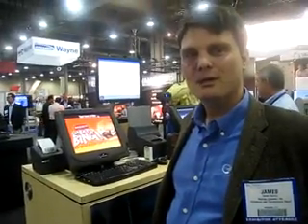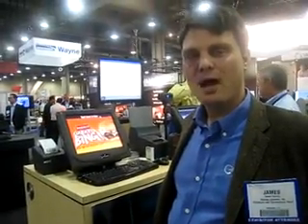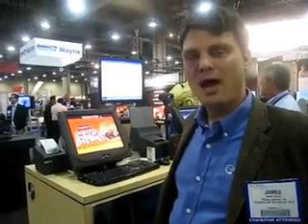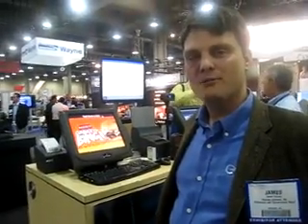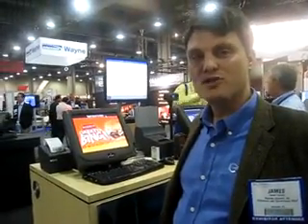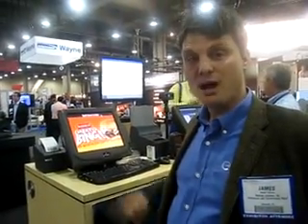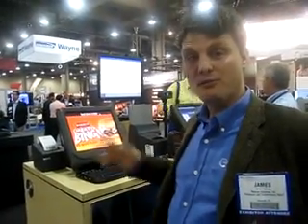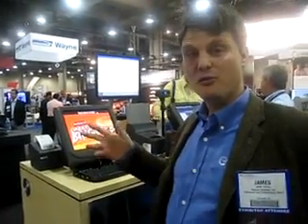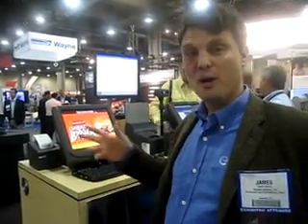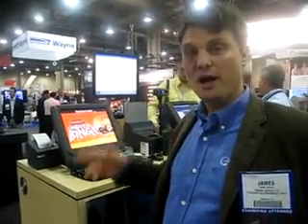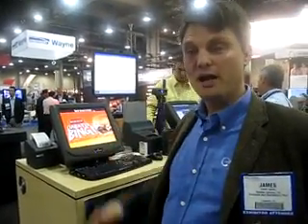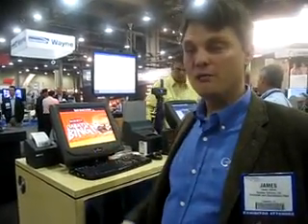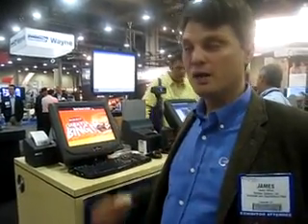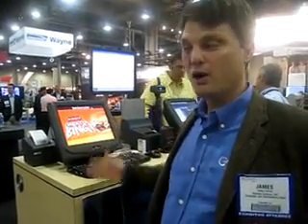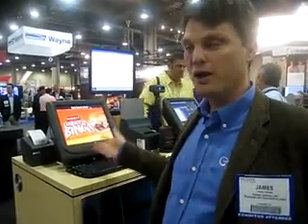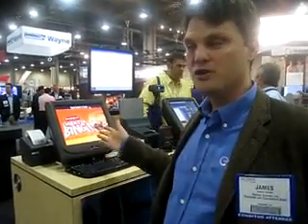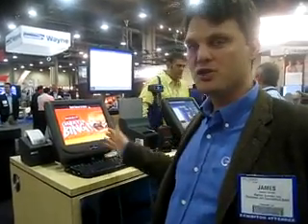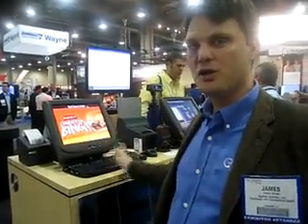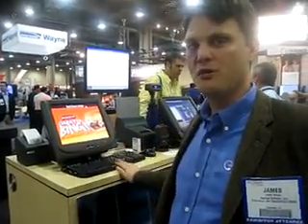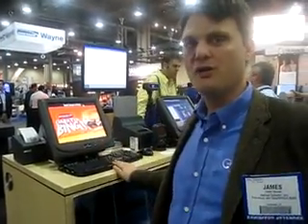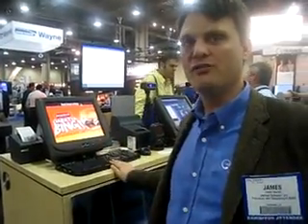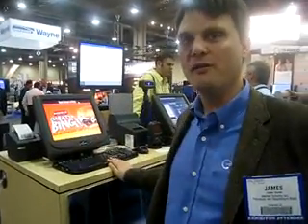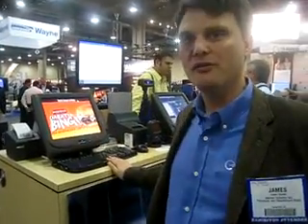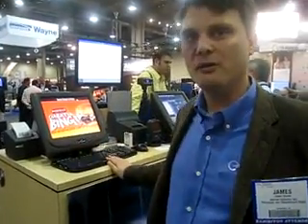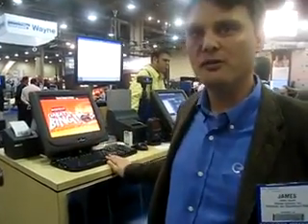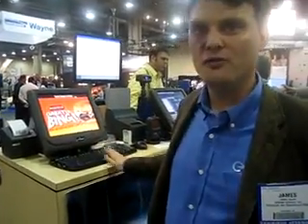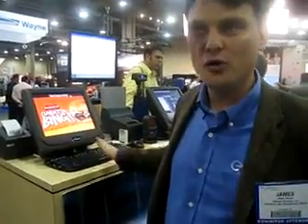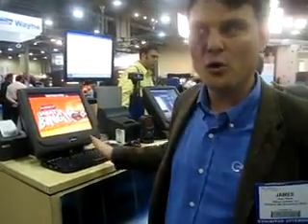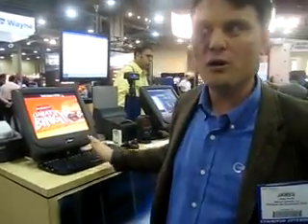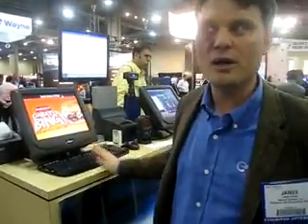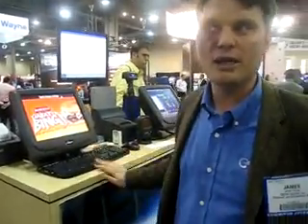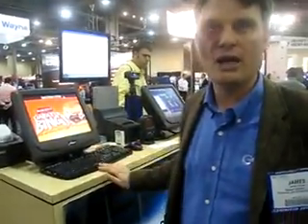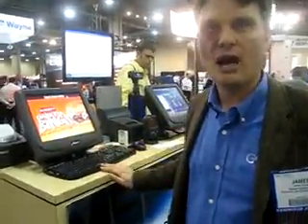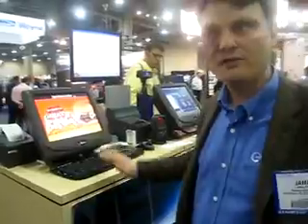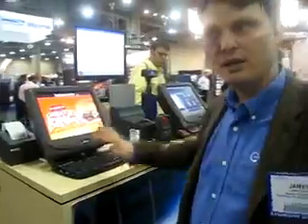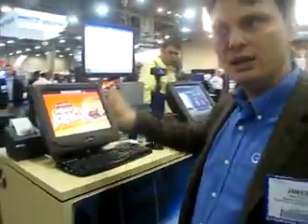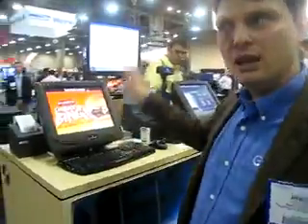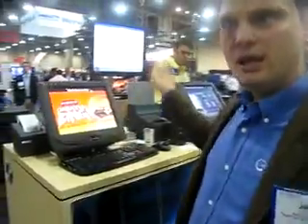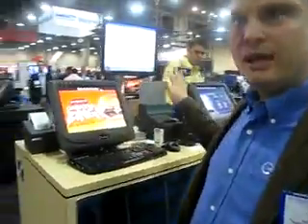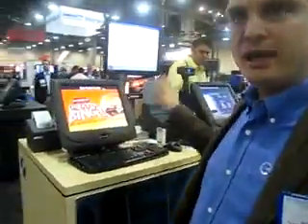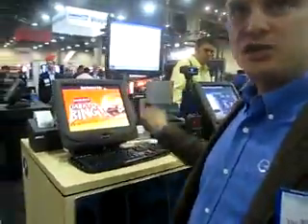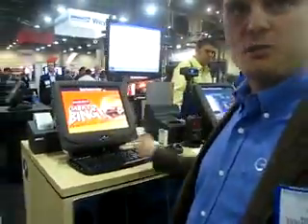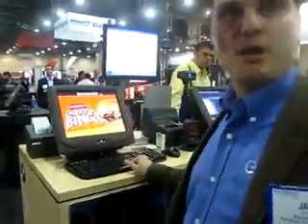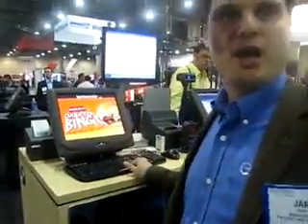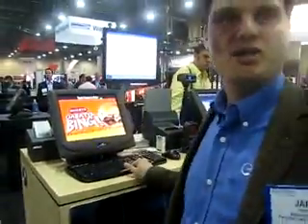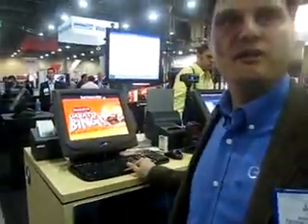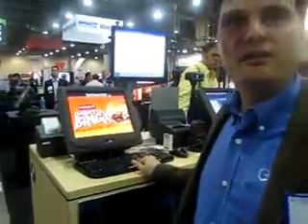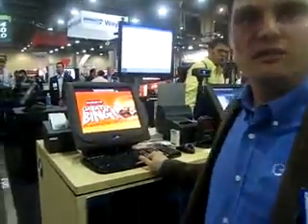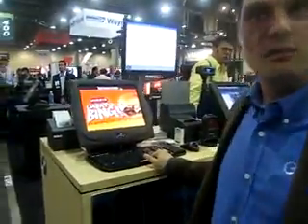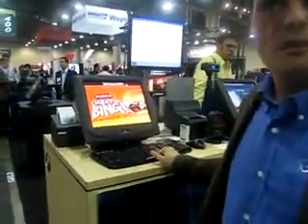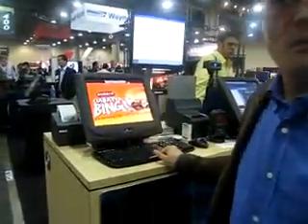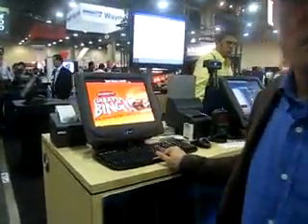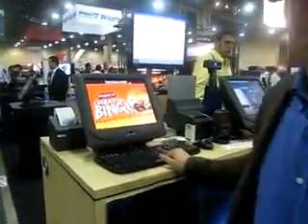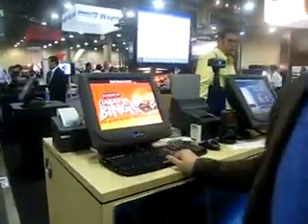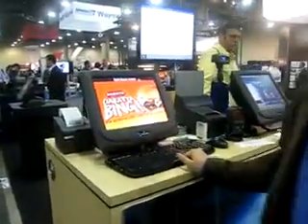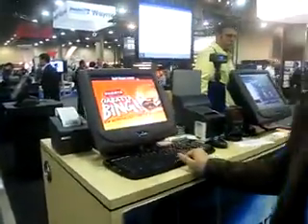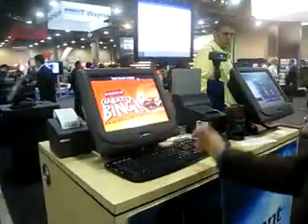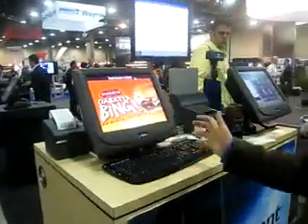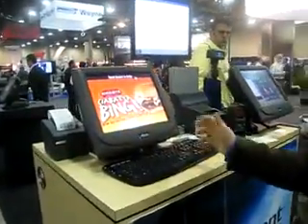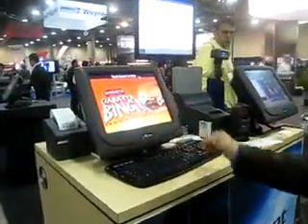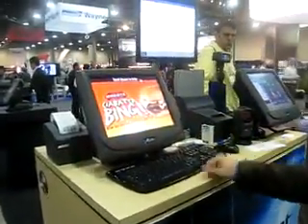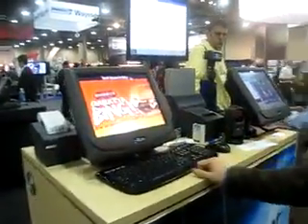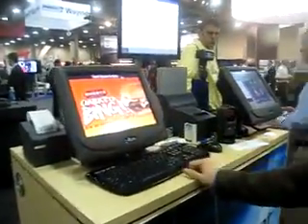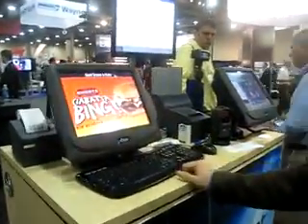Hey, I'm James with Radiant. I'm going to go ahead and show you our self-service food ordering kiosk and kitchen production system that we use for convenience retailers.